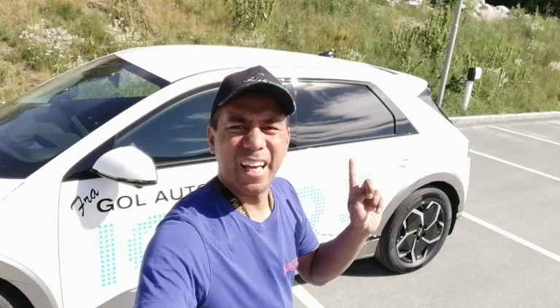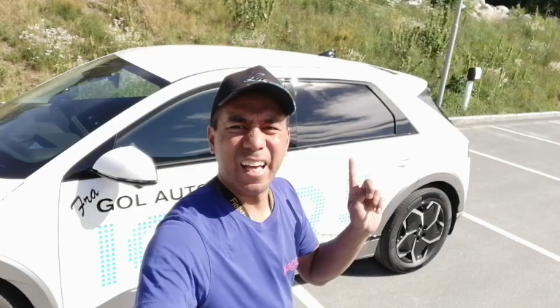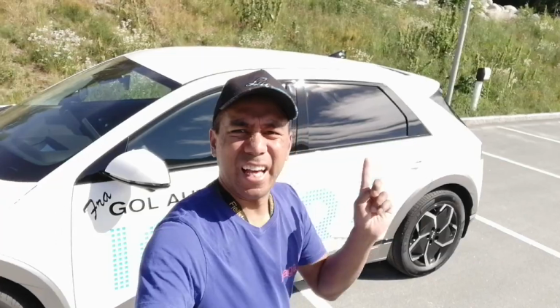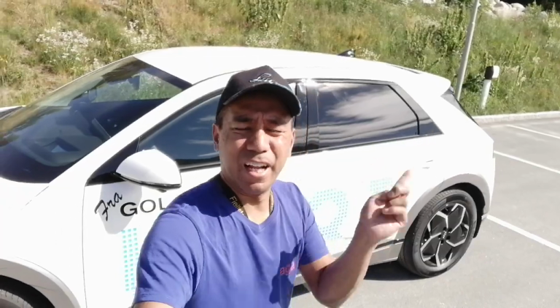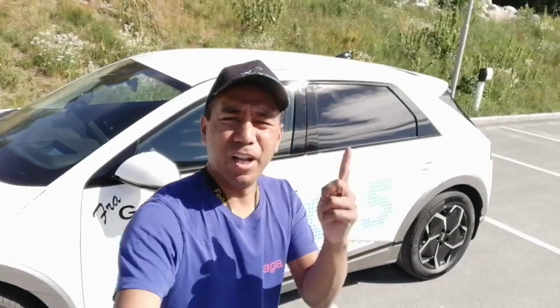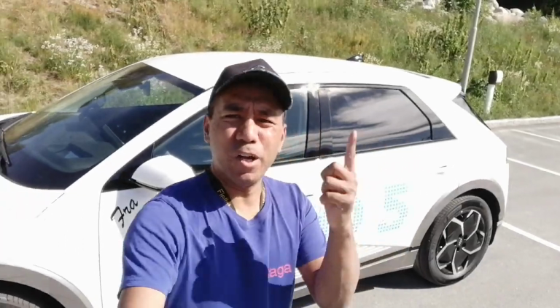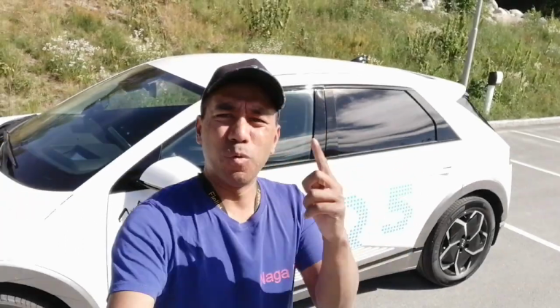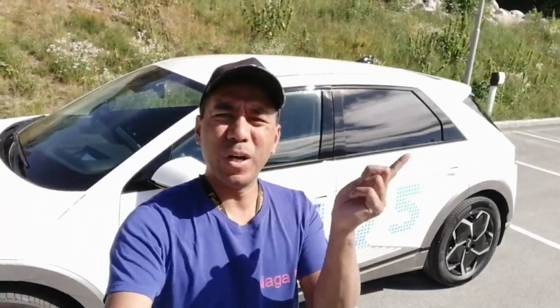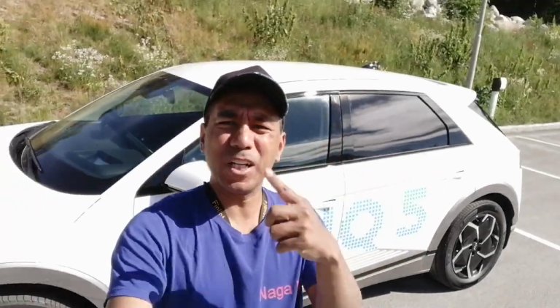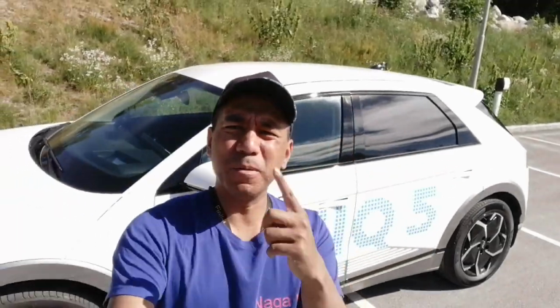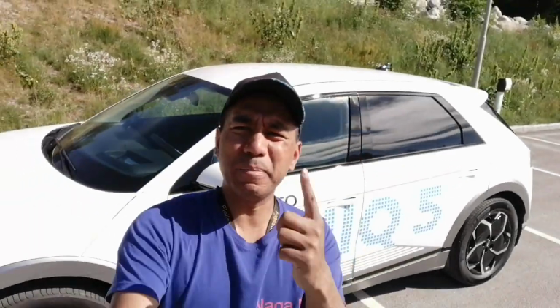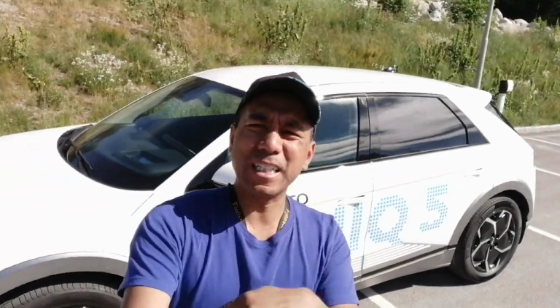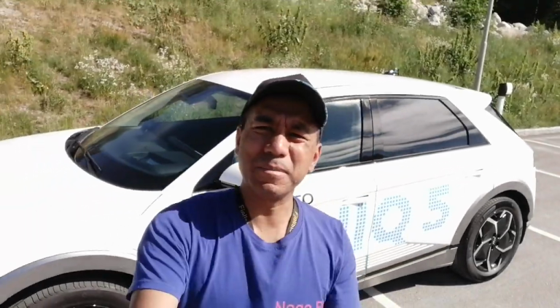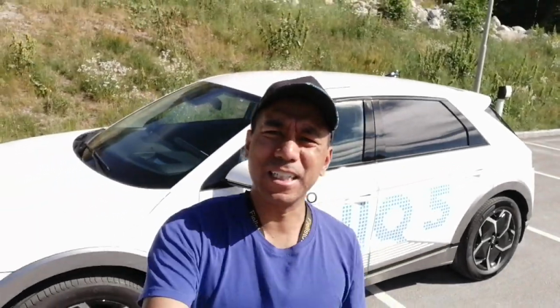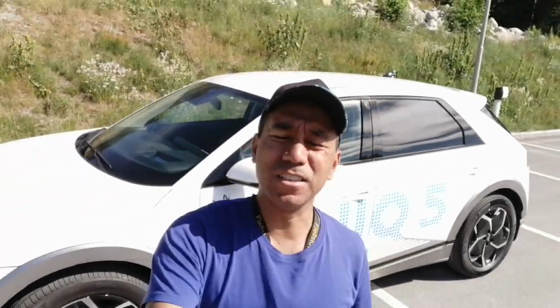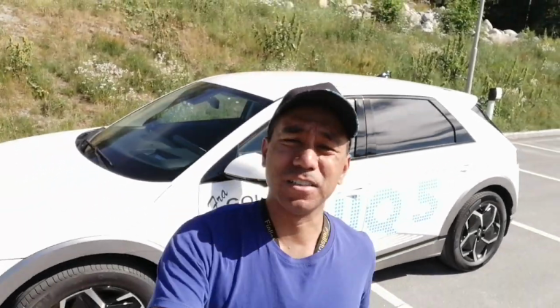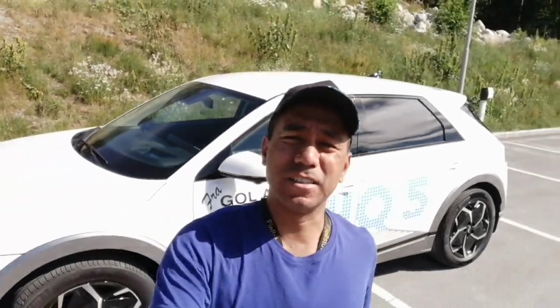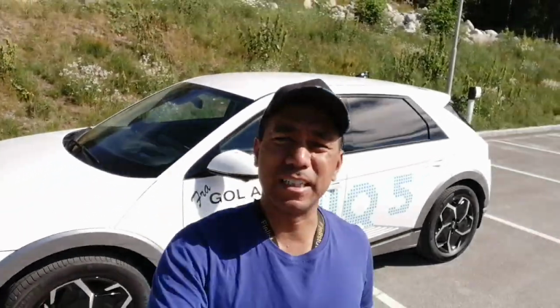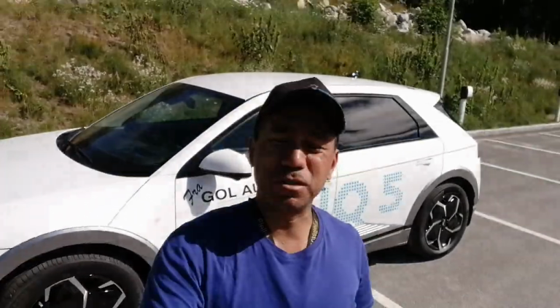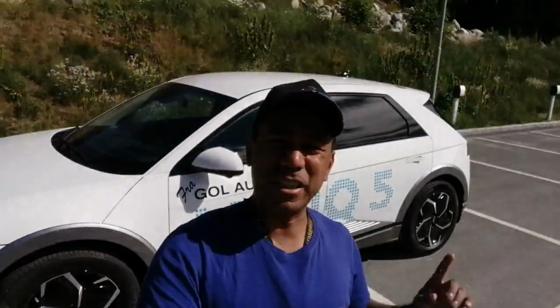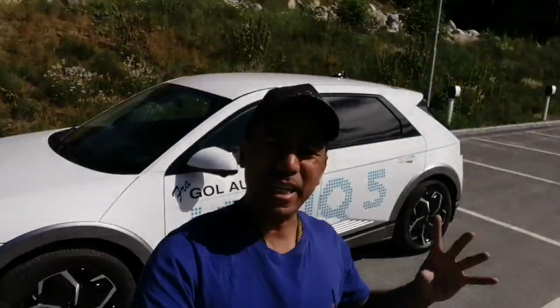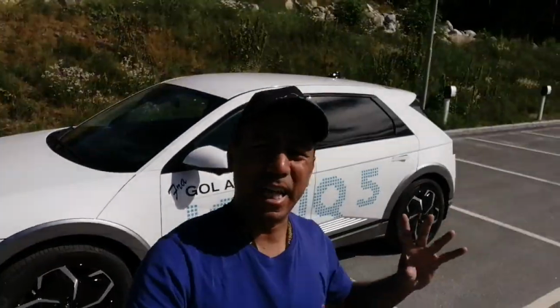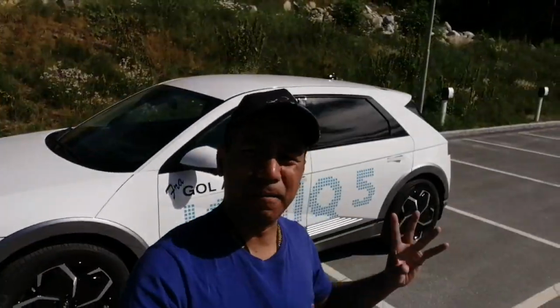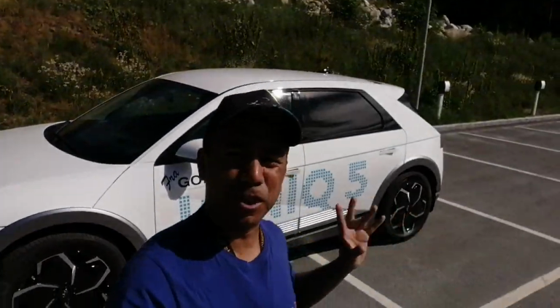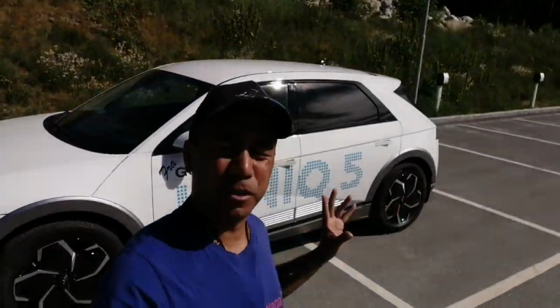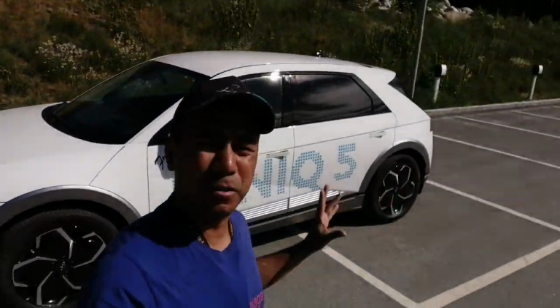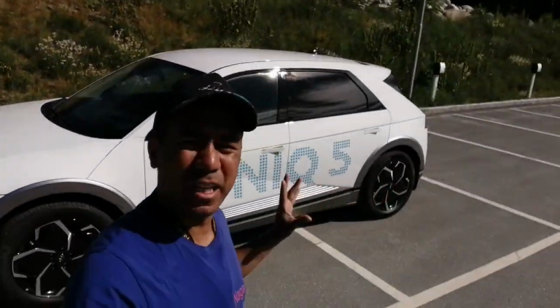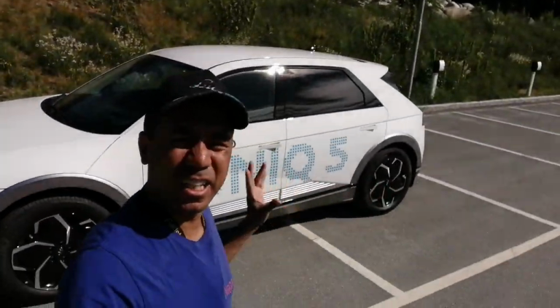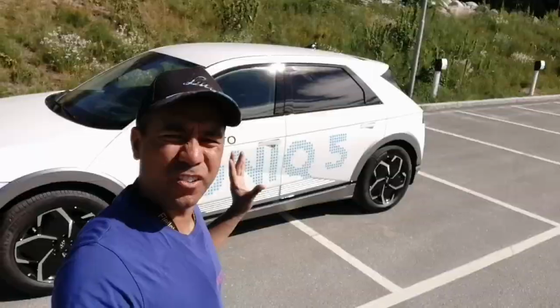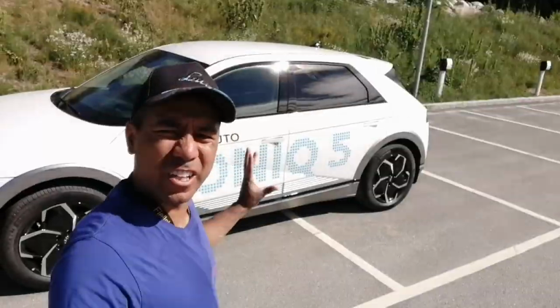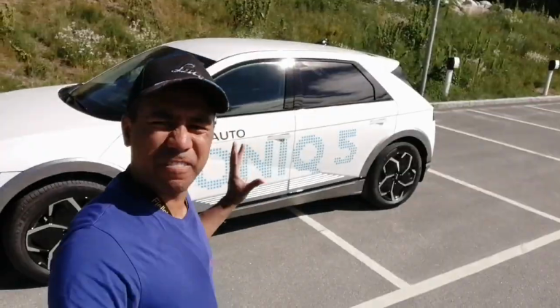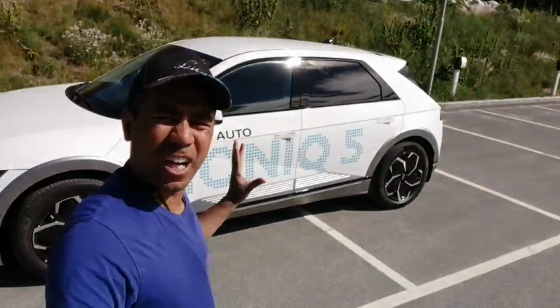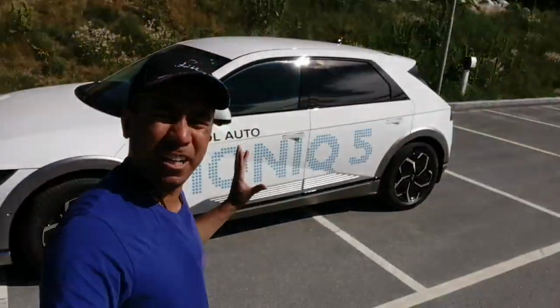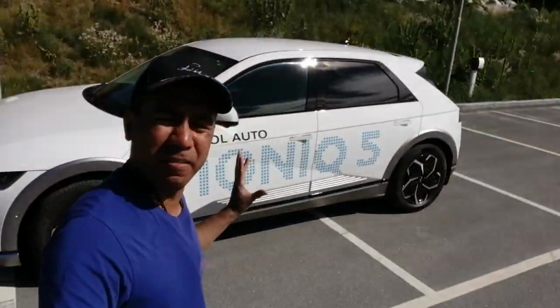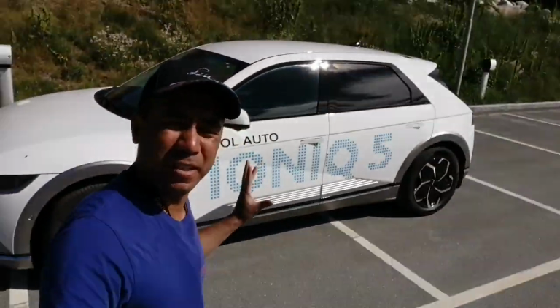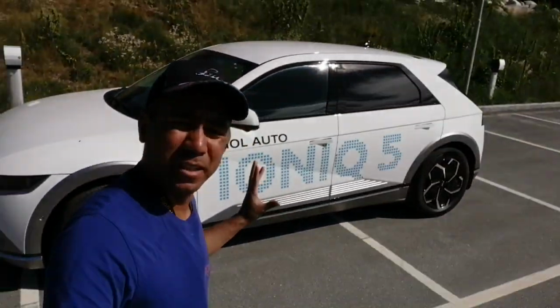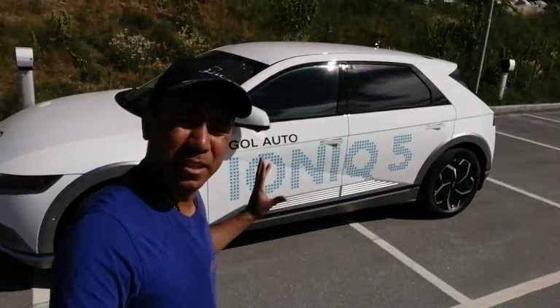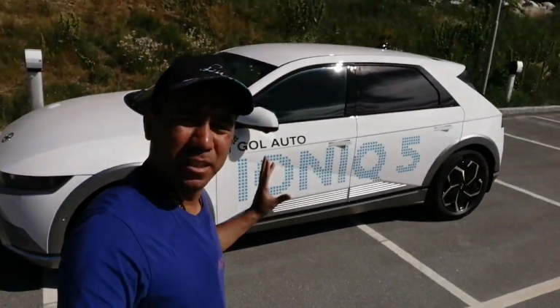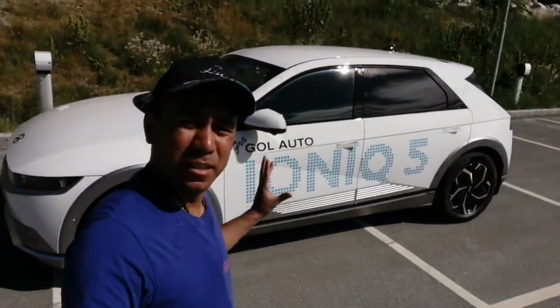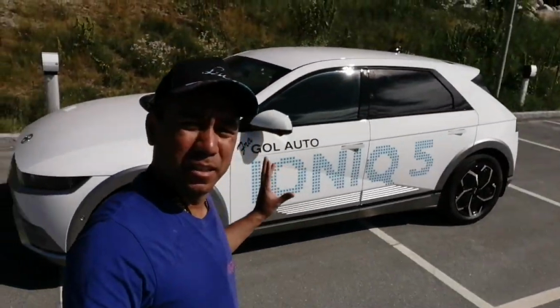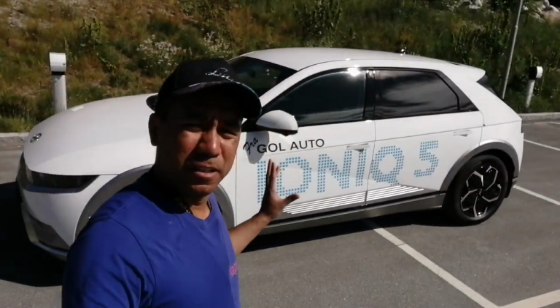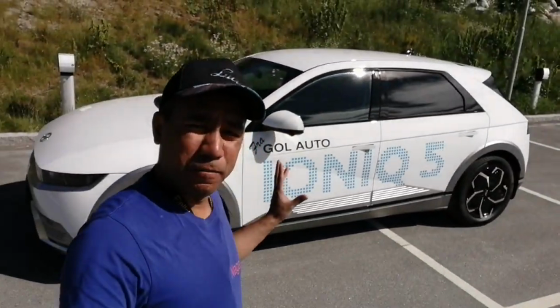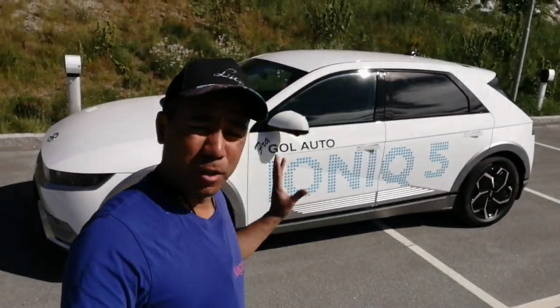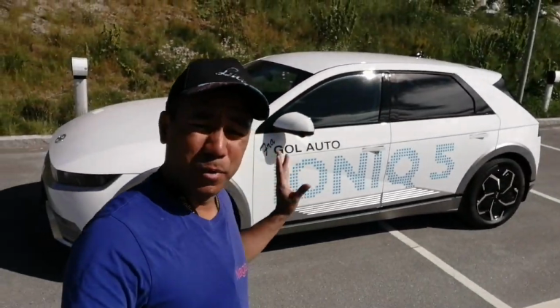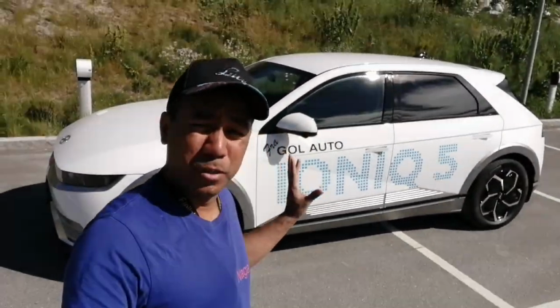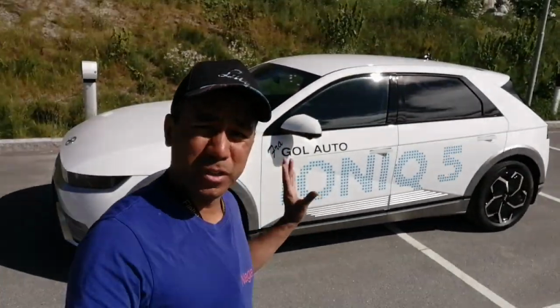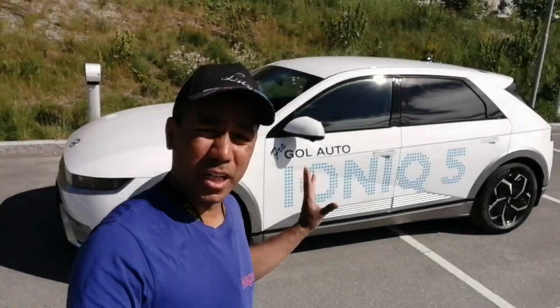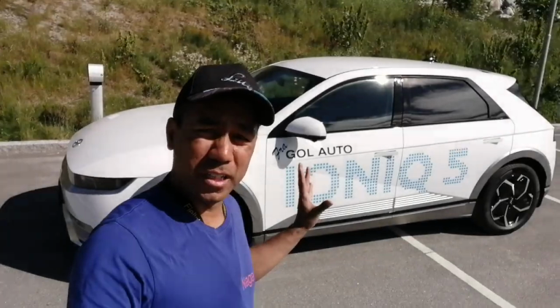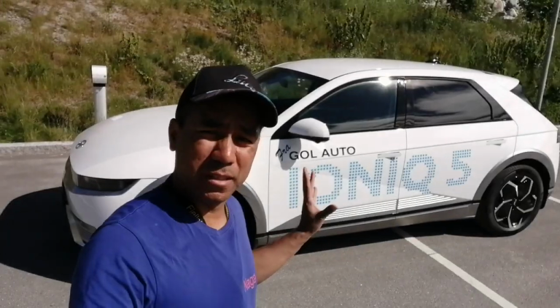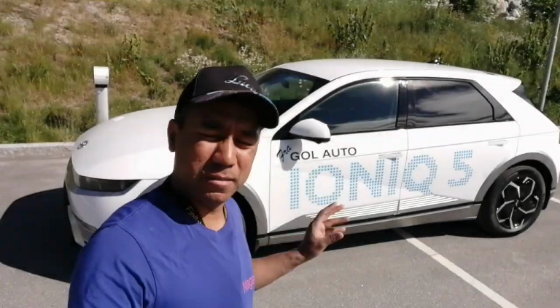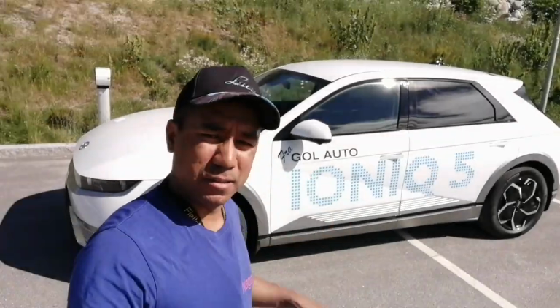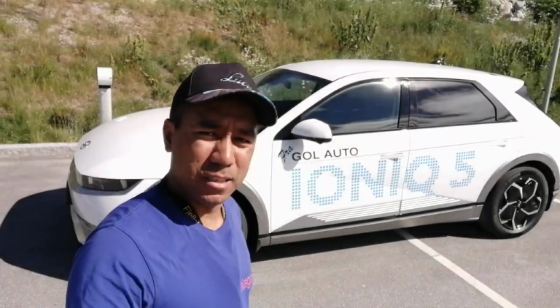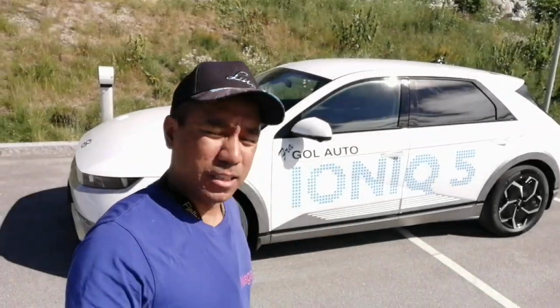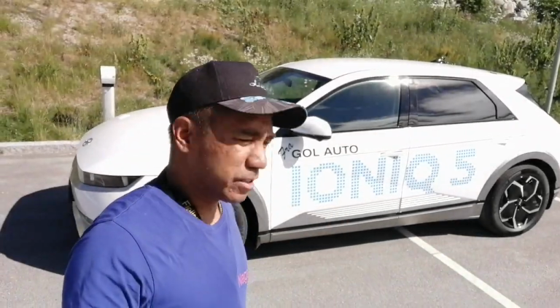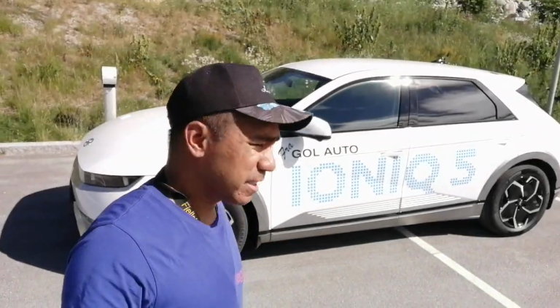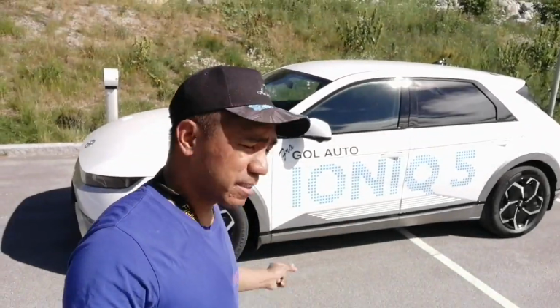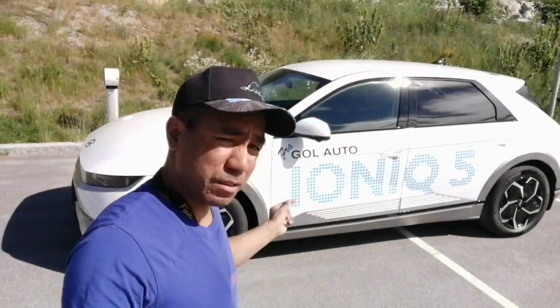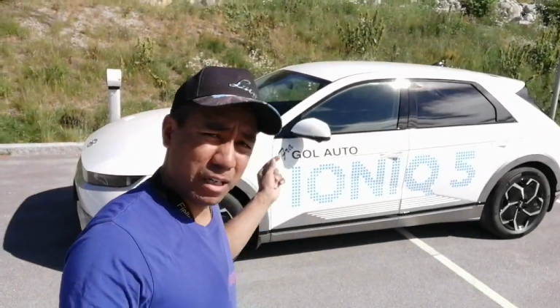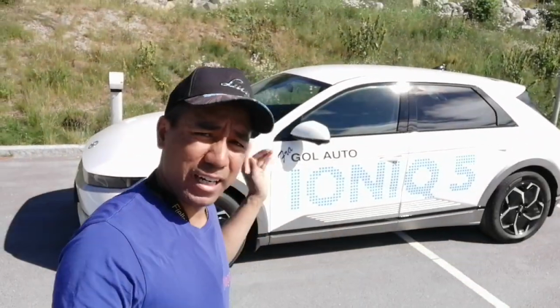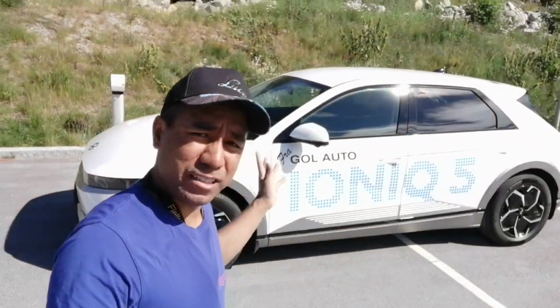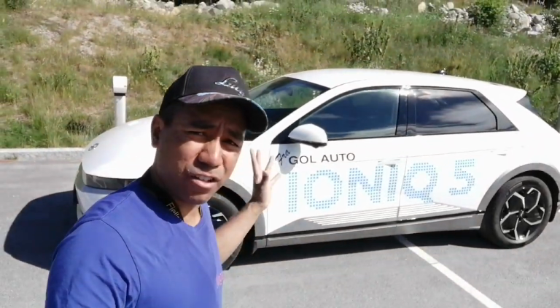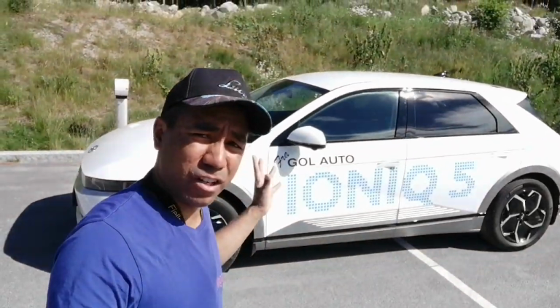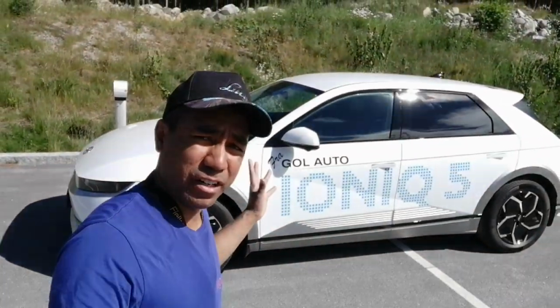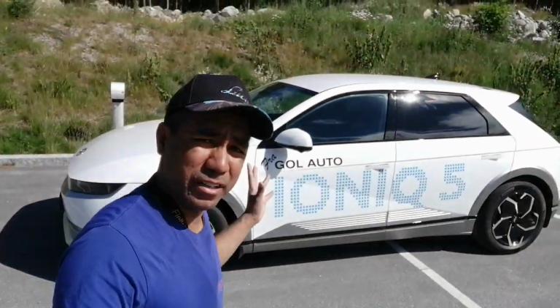Hello, welcome back to my channel, and today I will show you the Ioniq 5 from Hyundai. So this is an electric car.